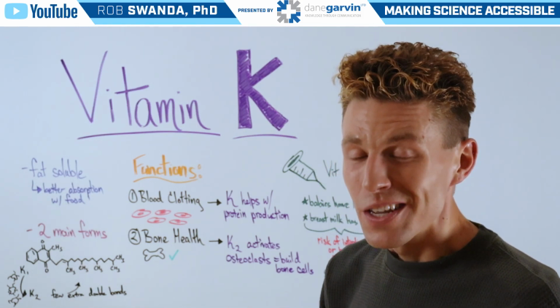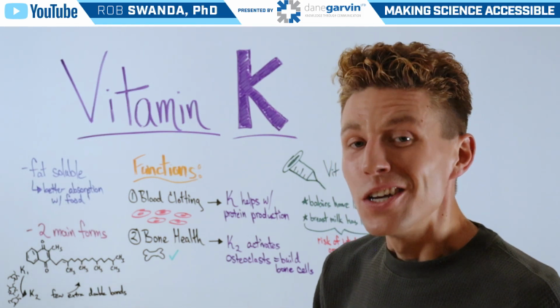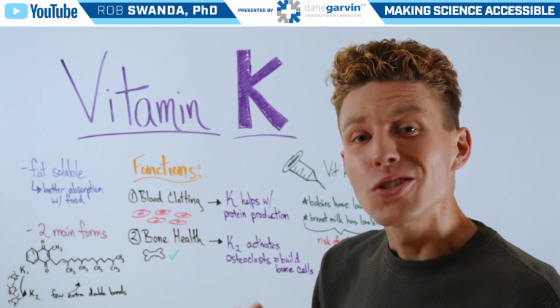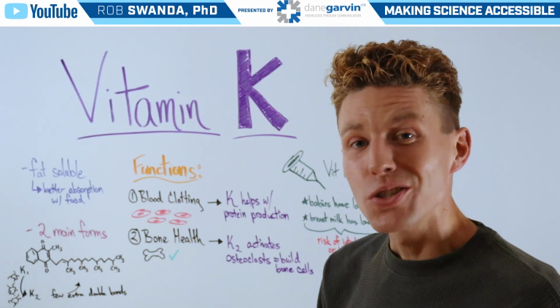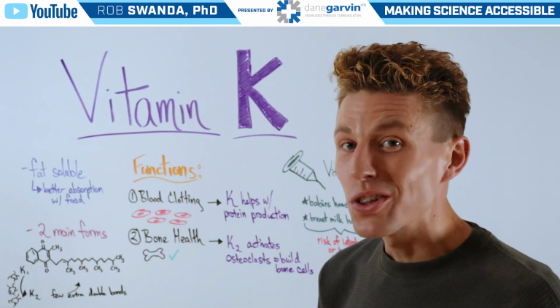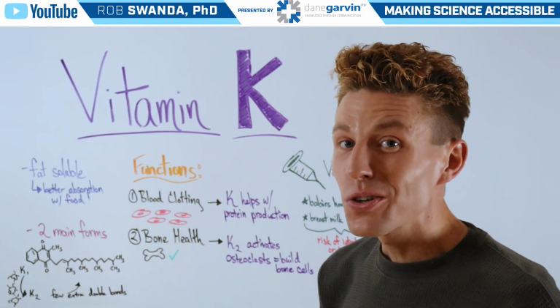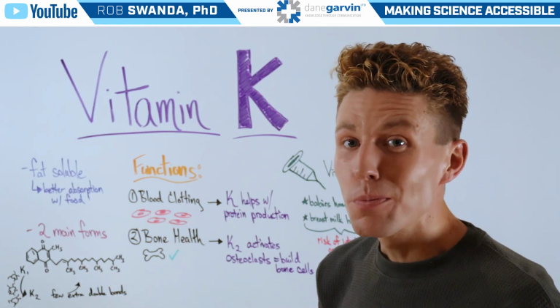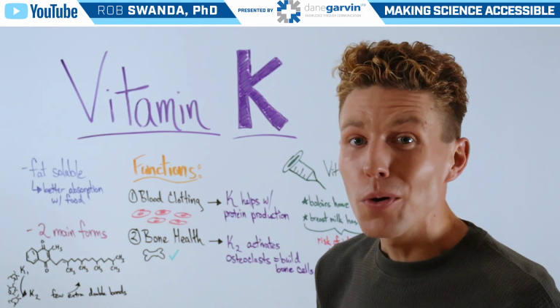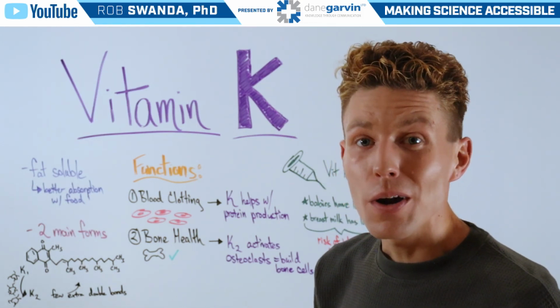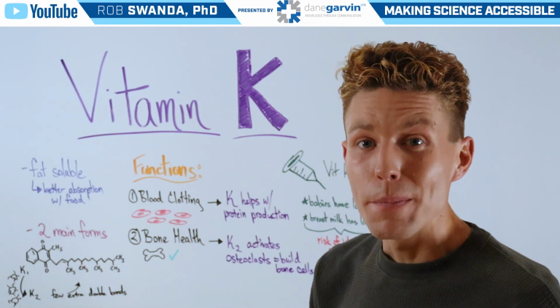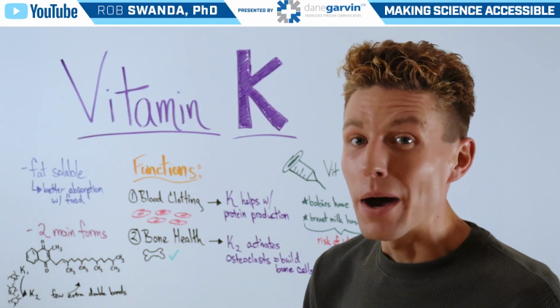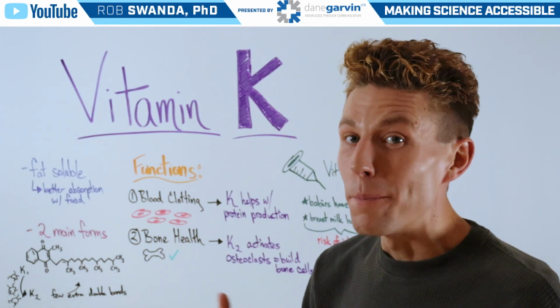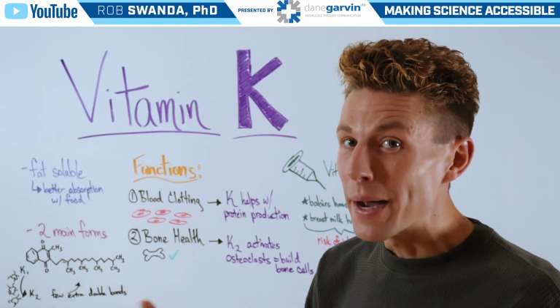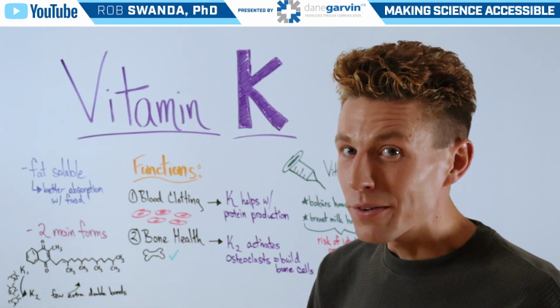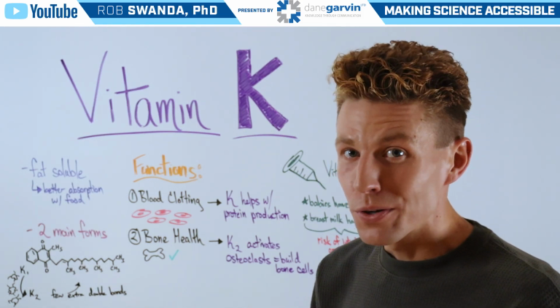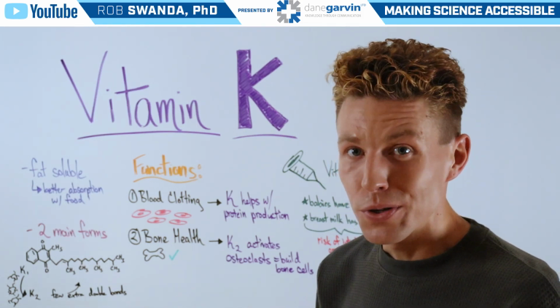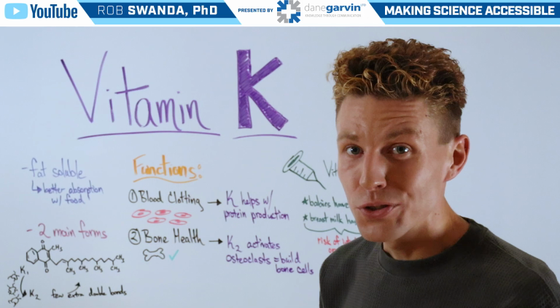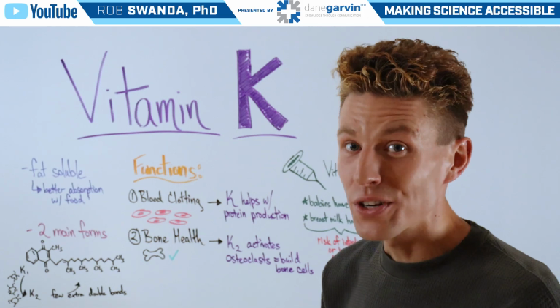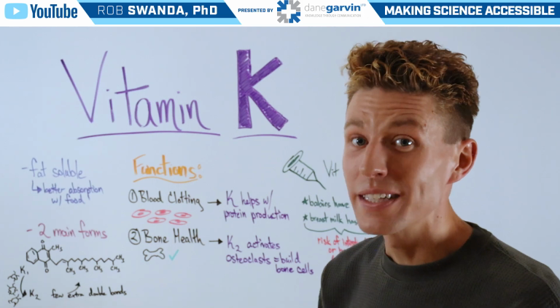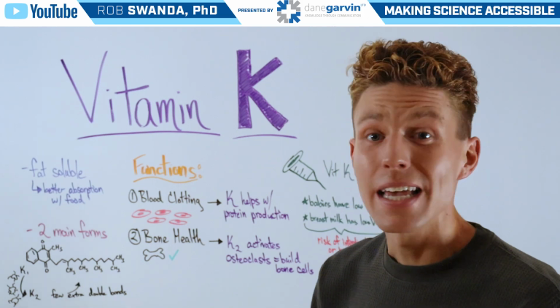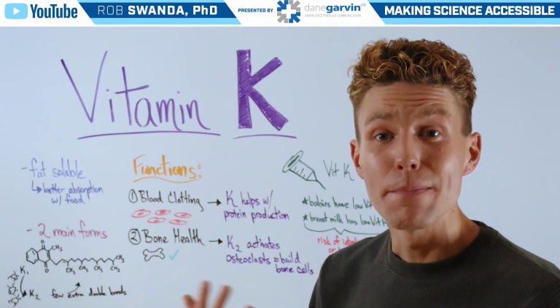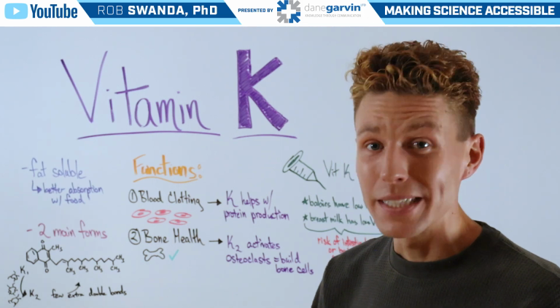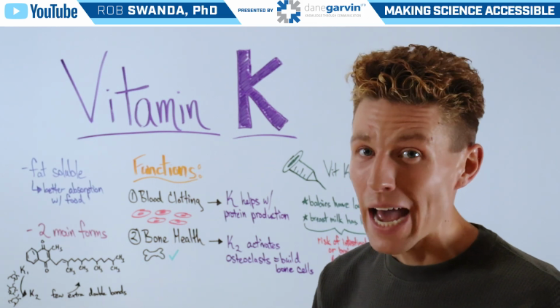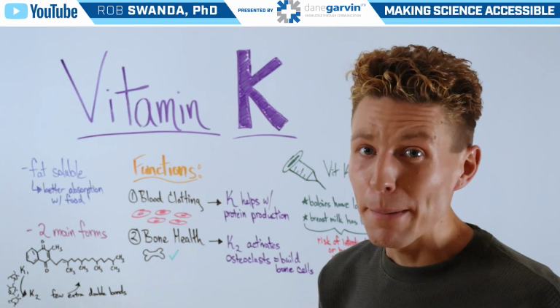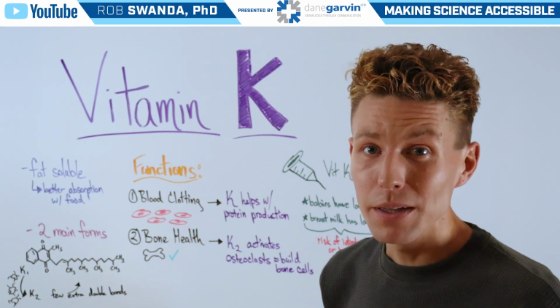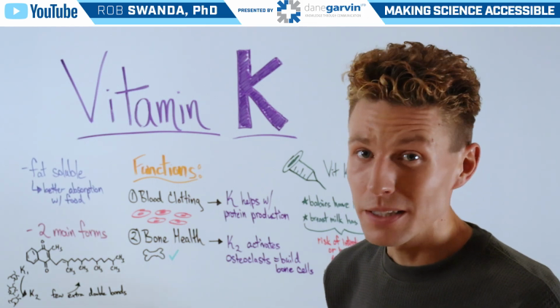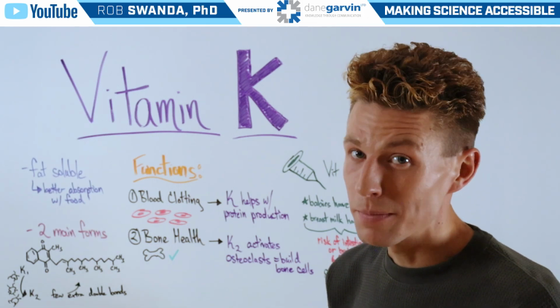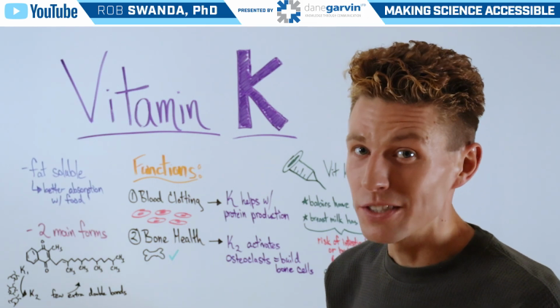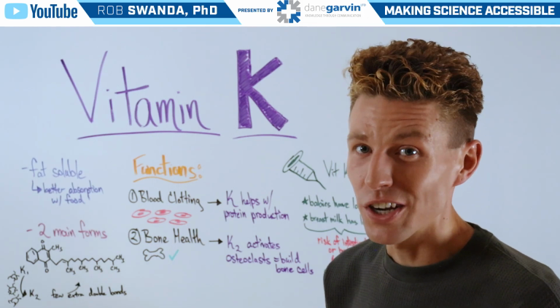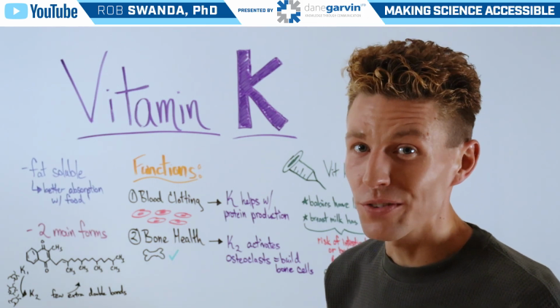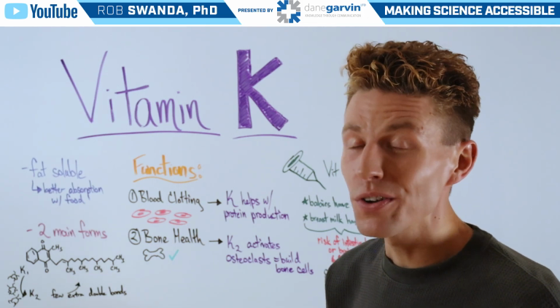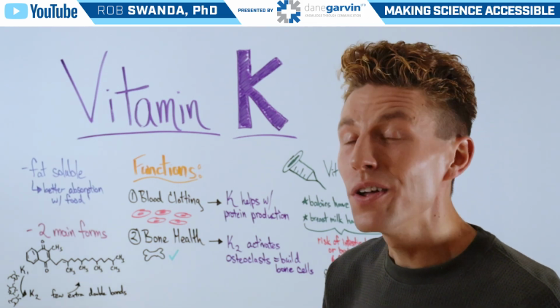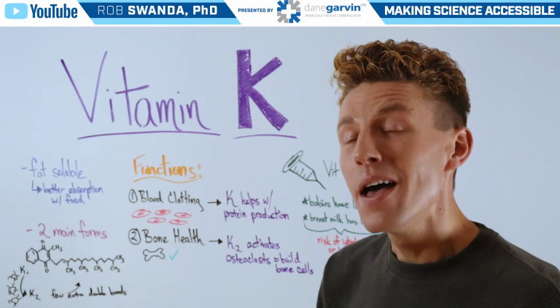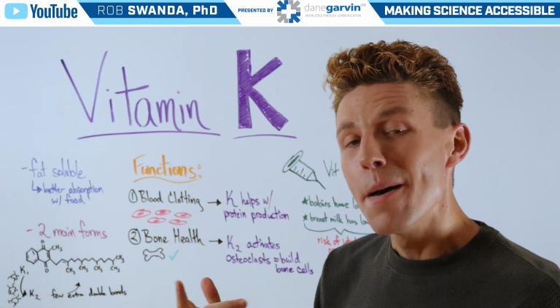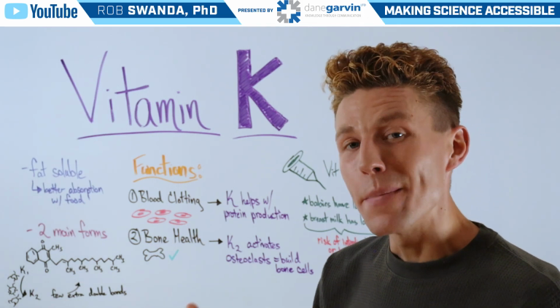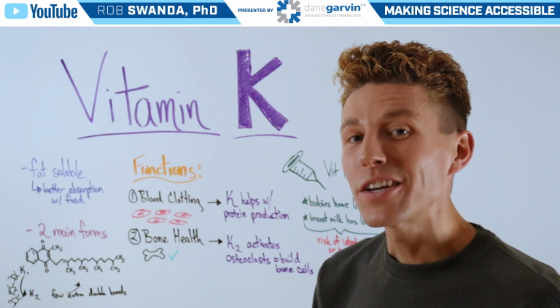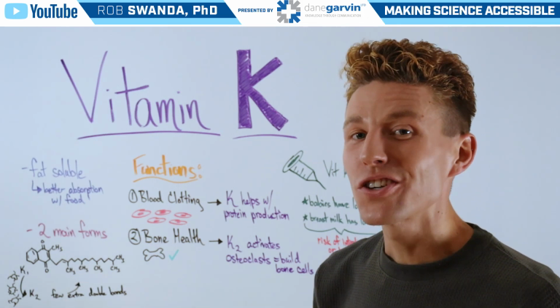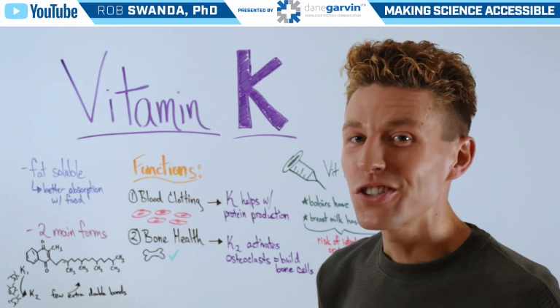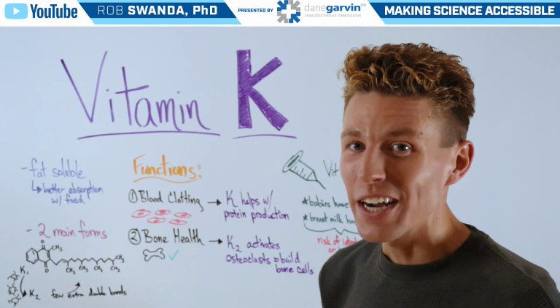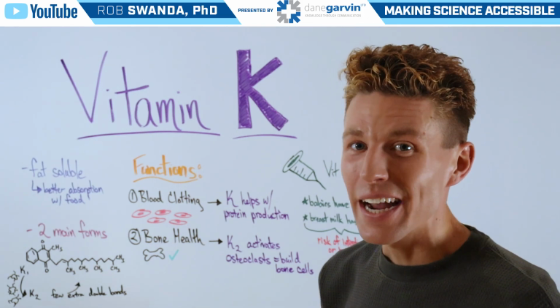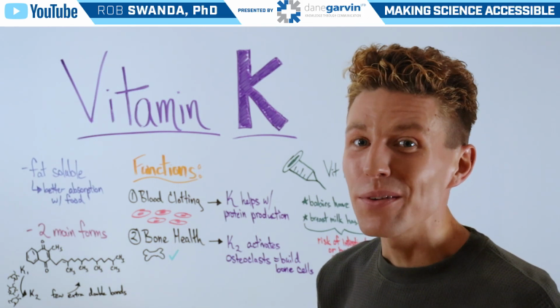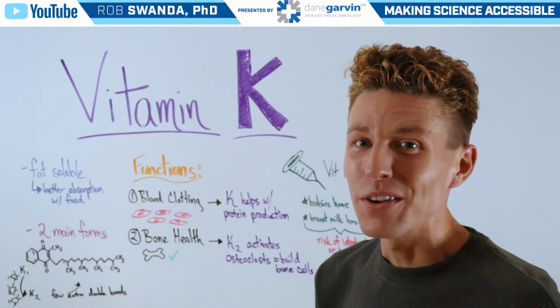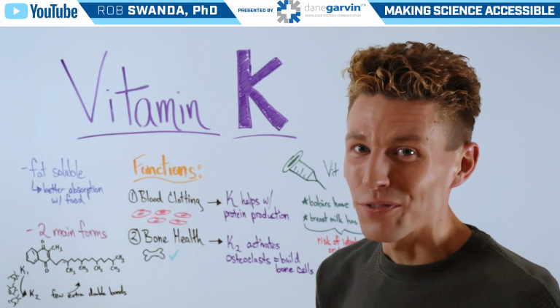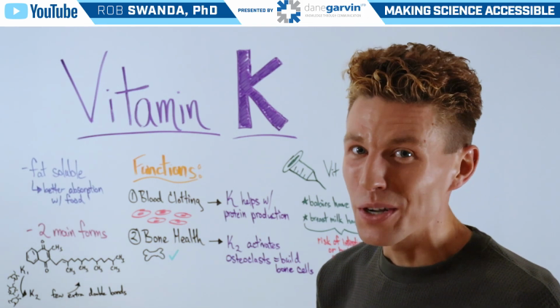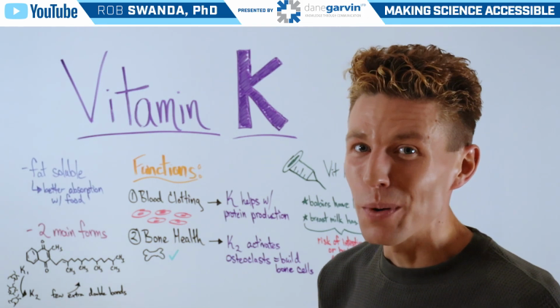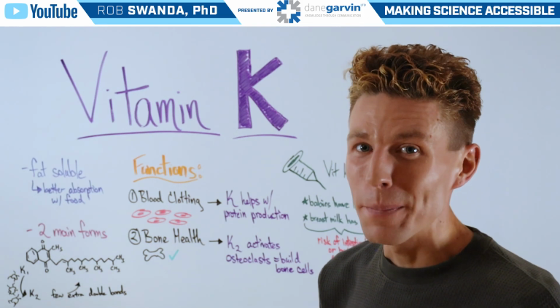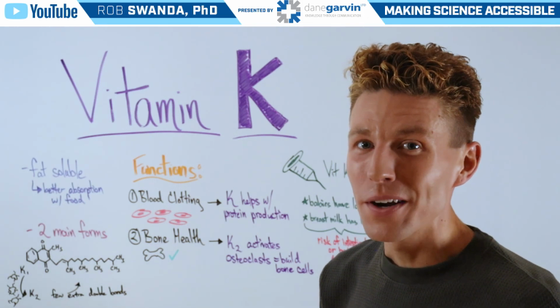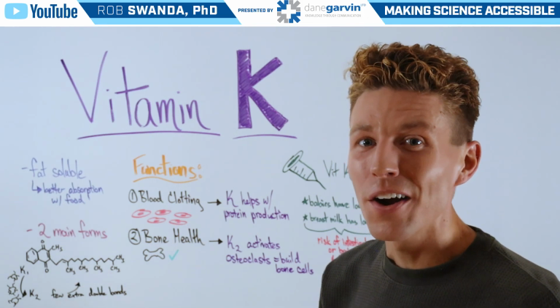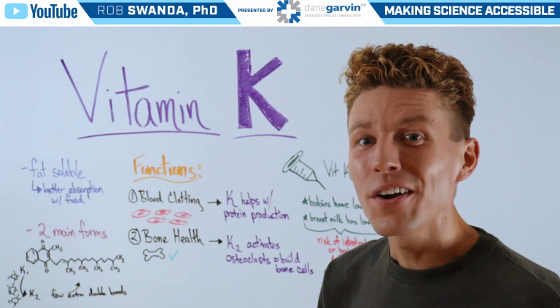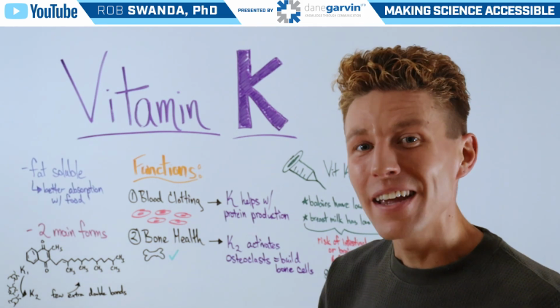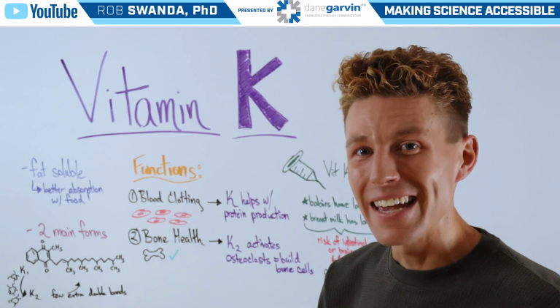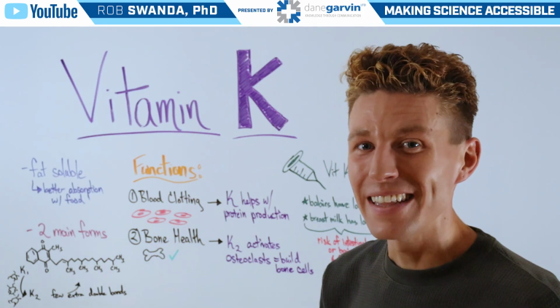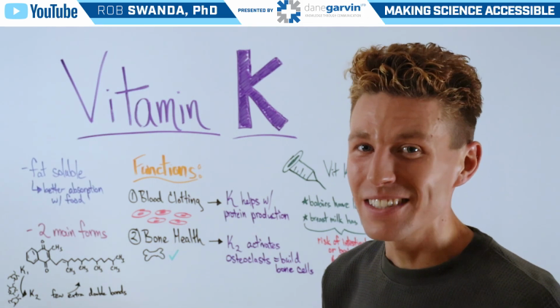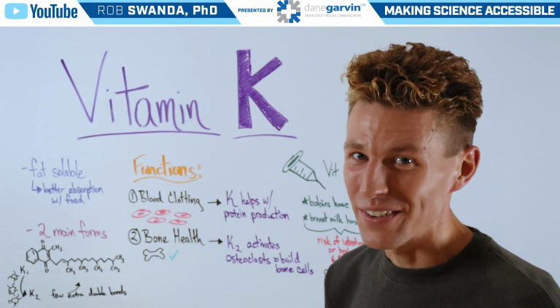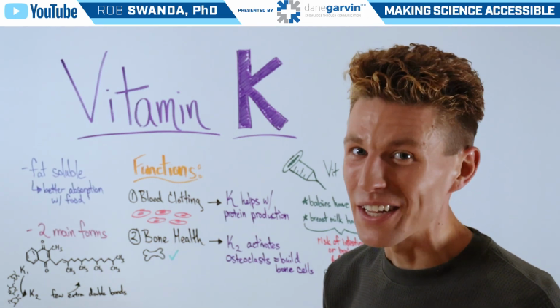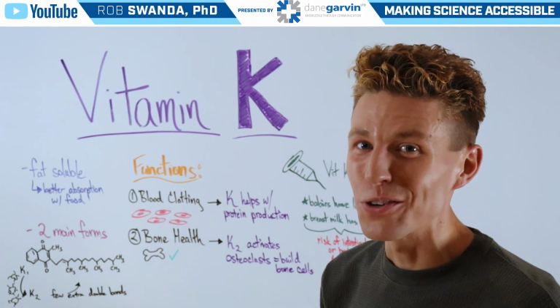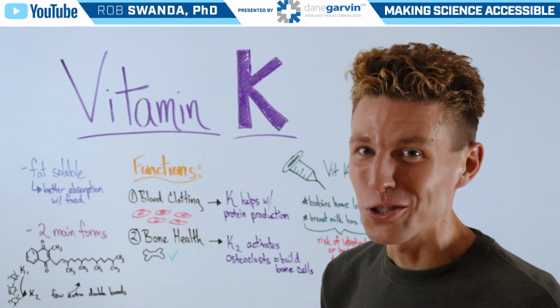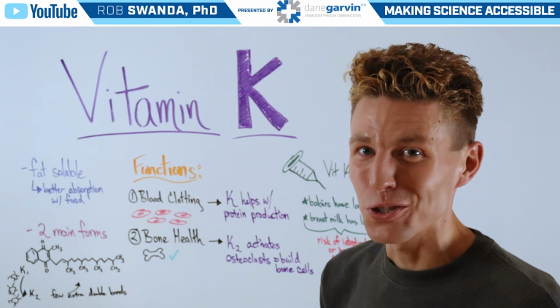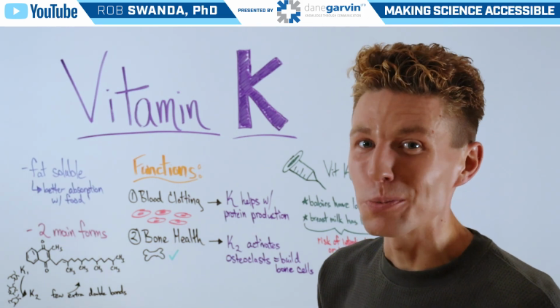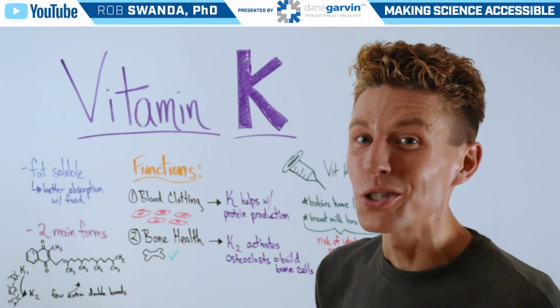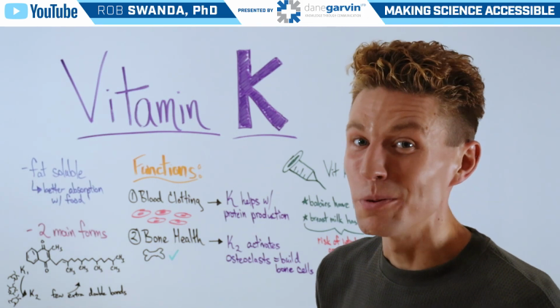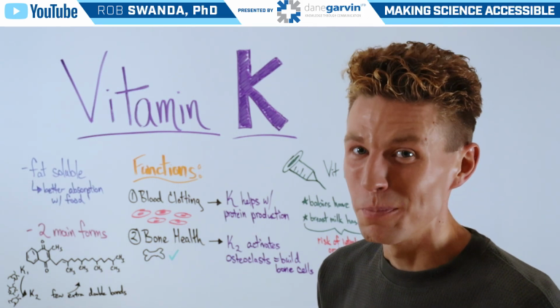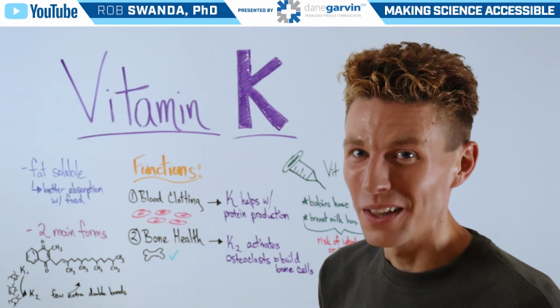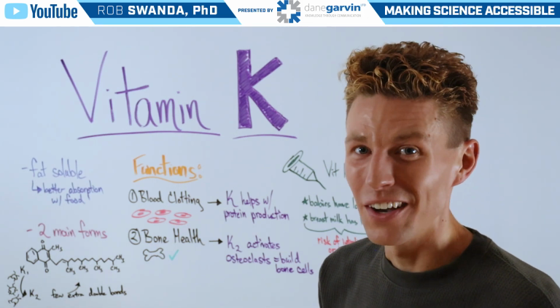To learn more about micronutrients and metabolism in general, make sure to check out the free webinar in this video description below.